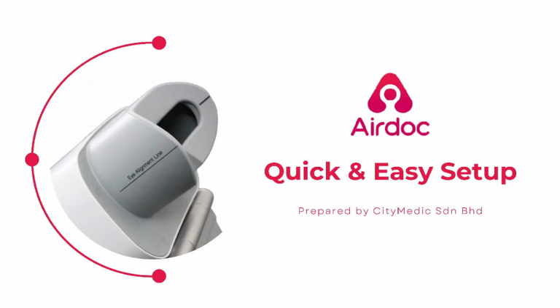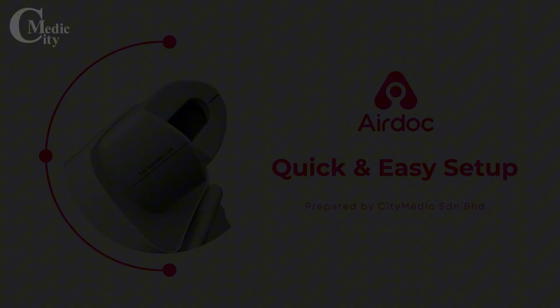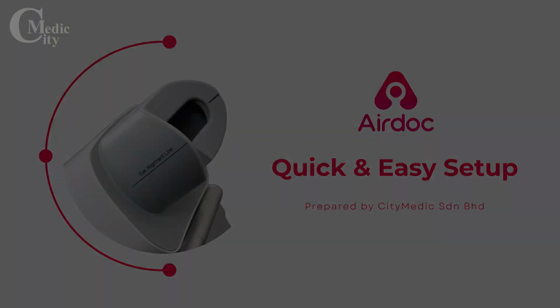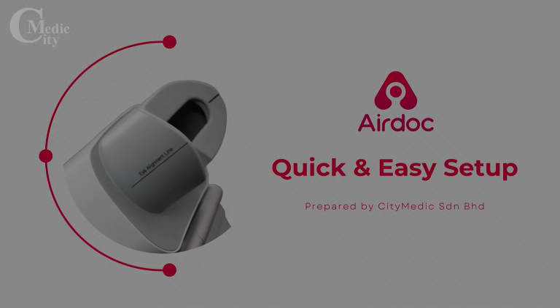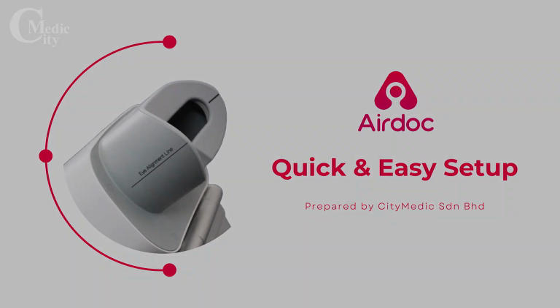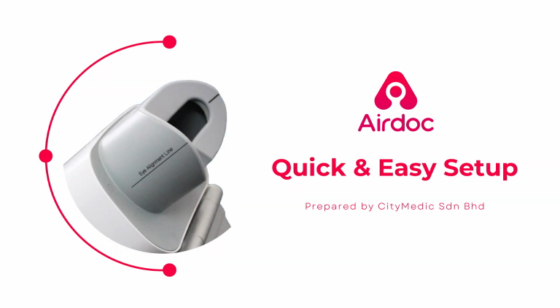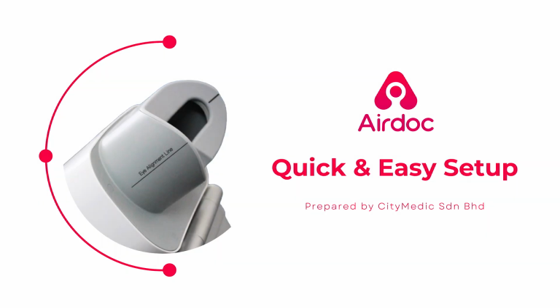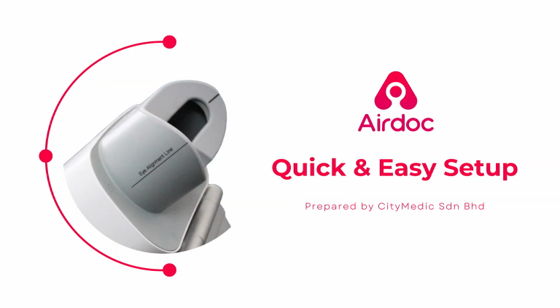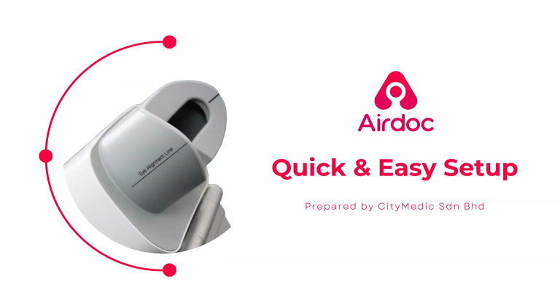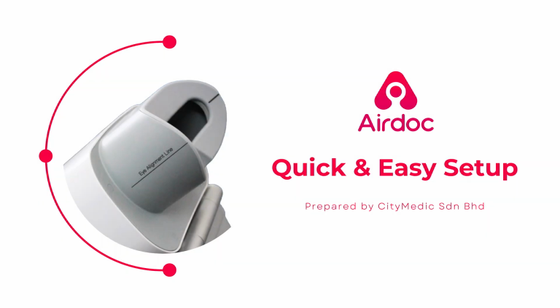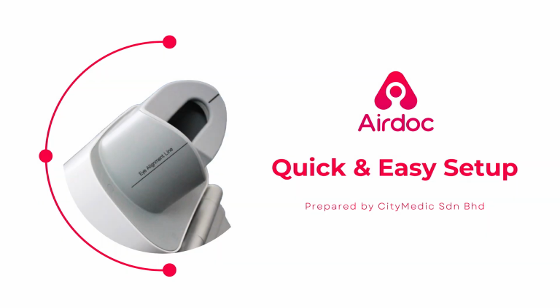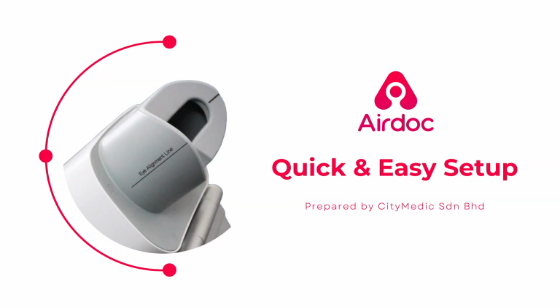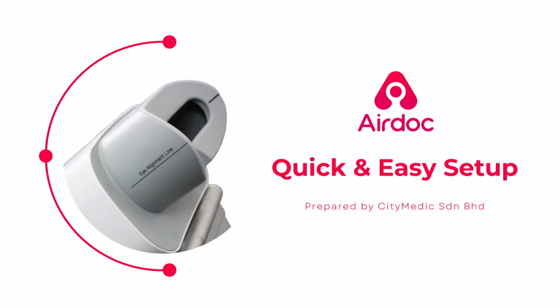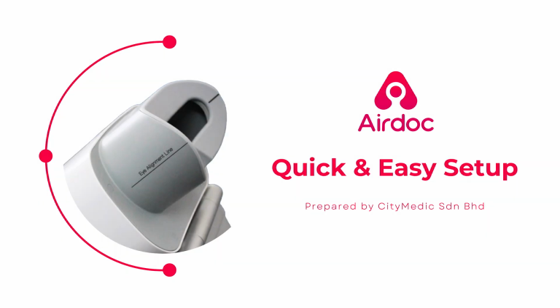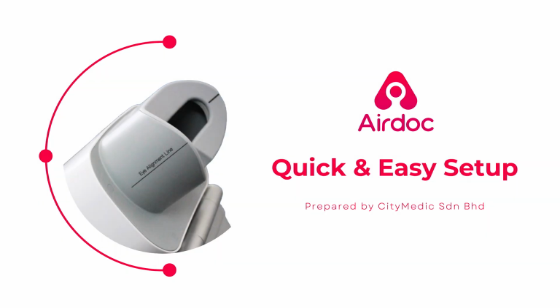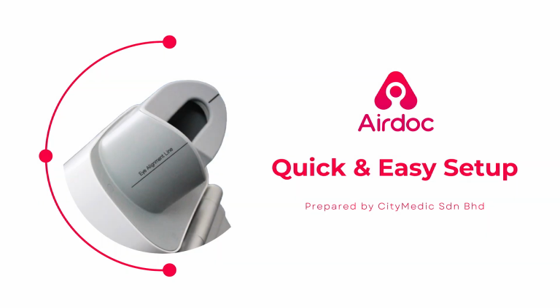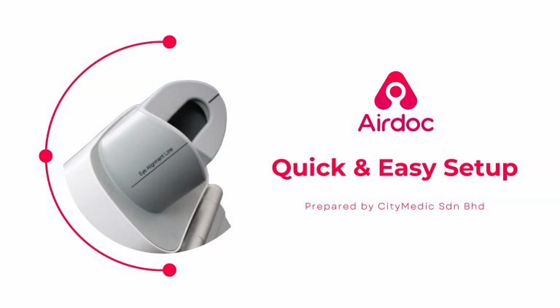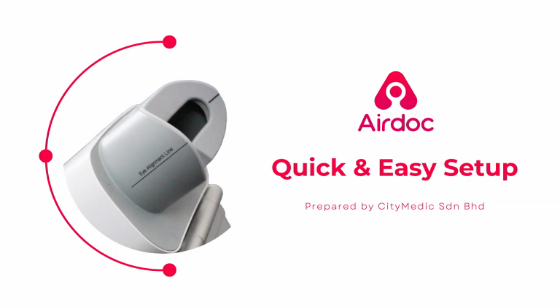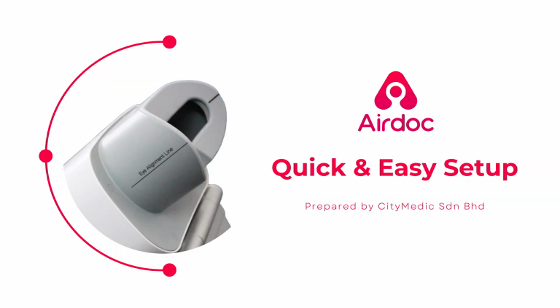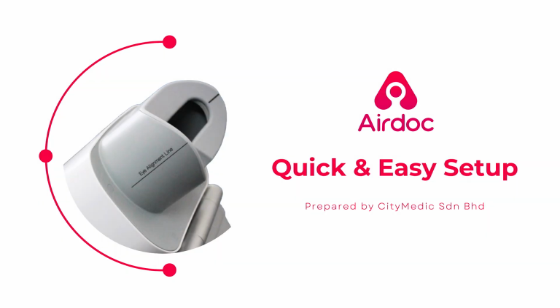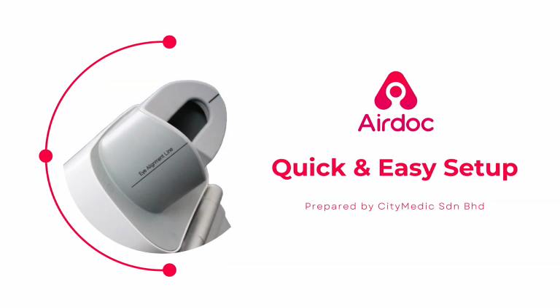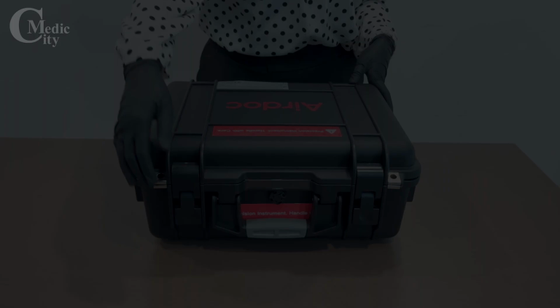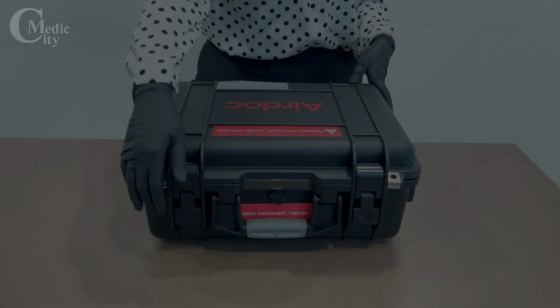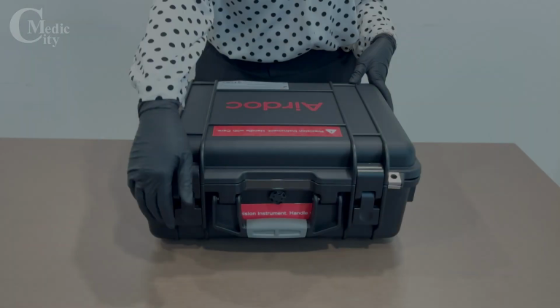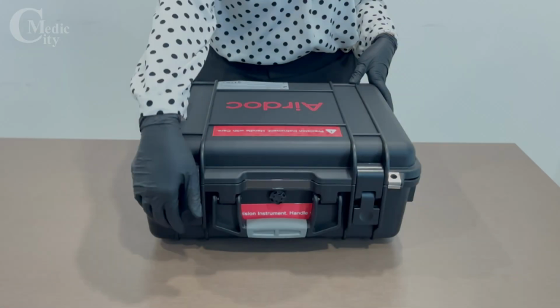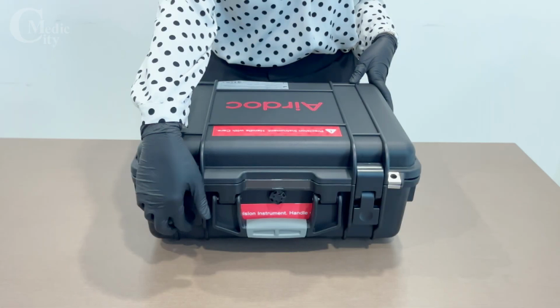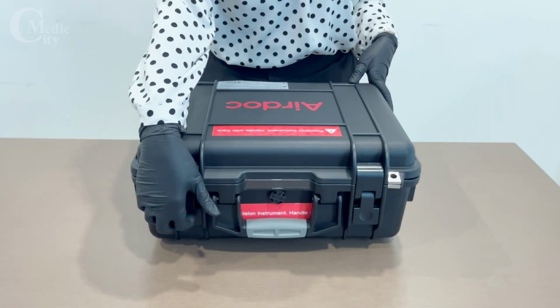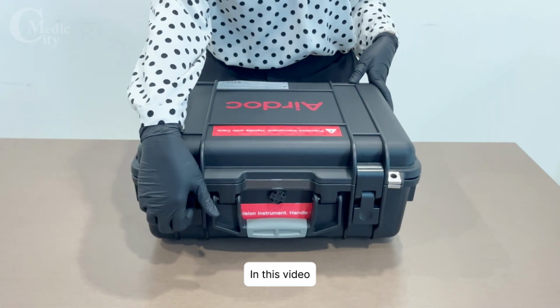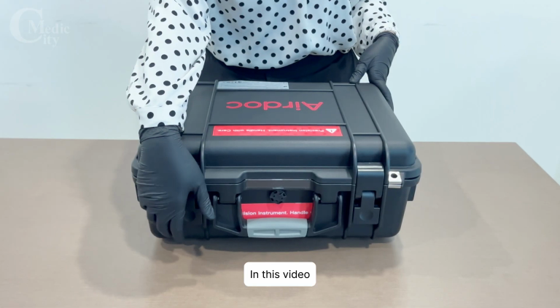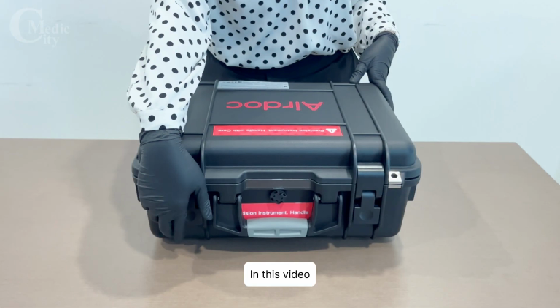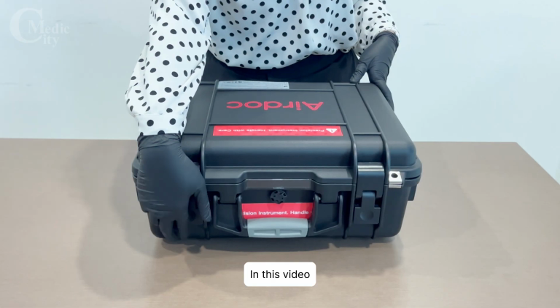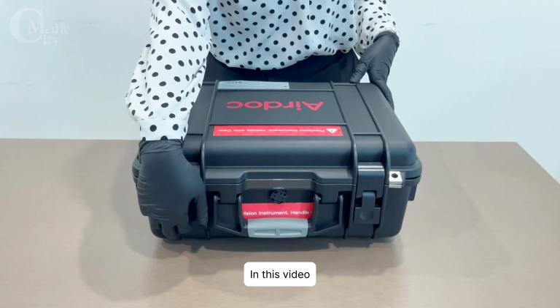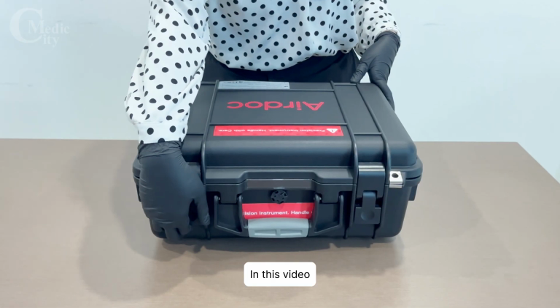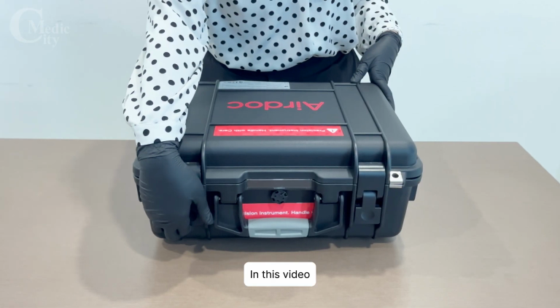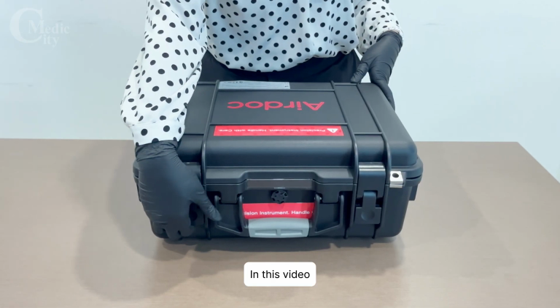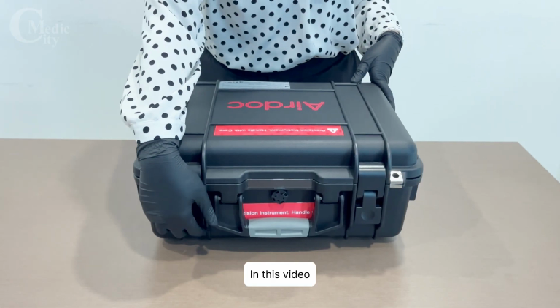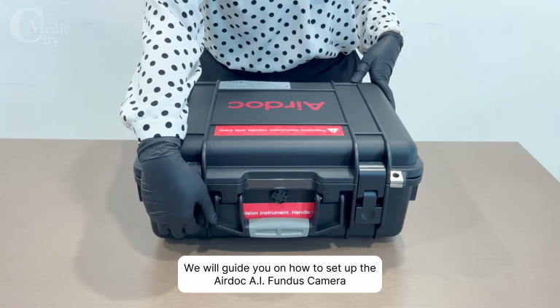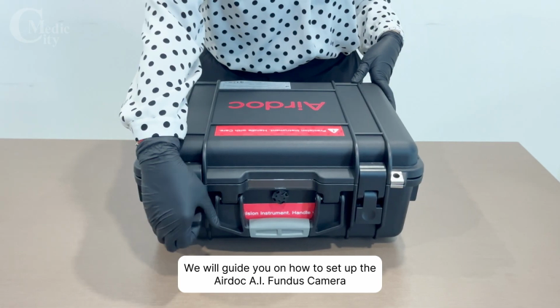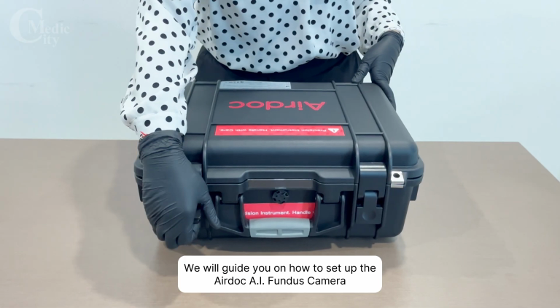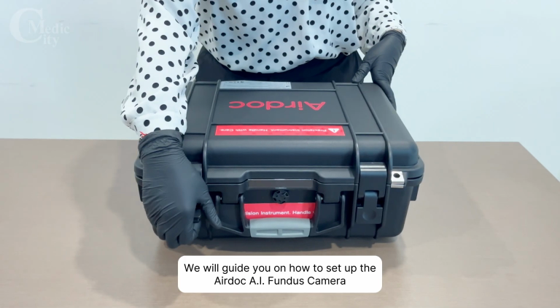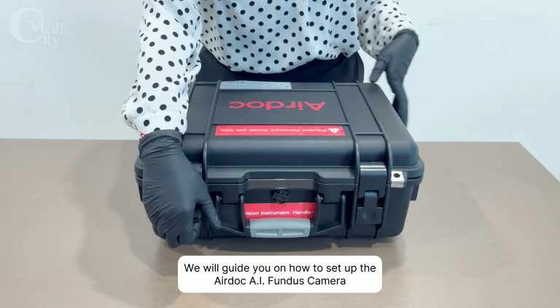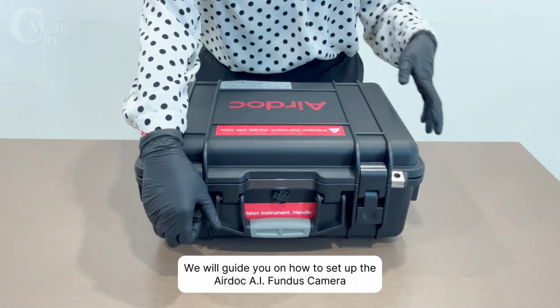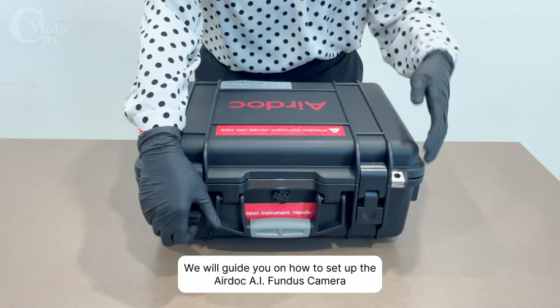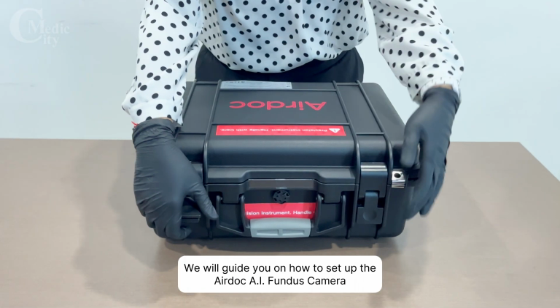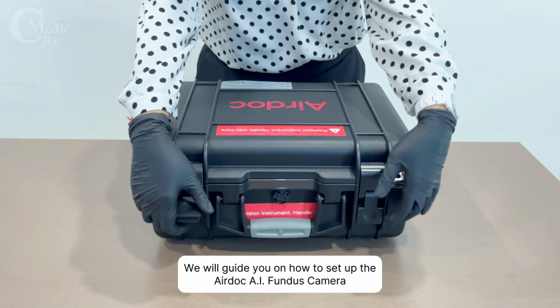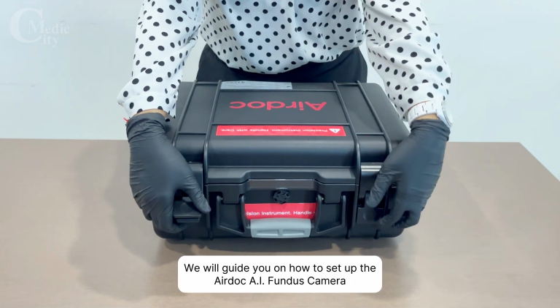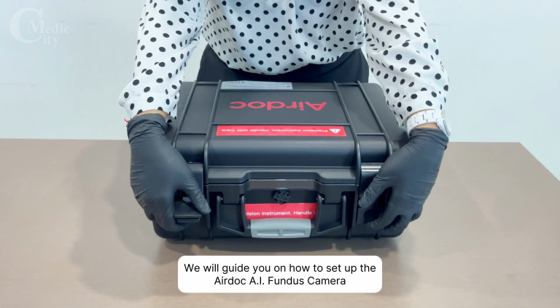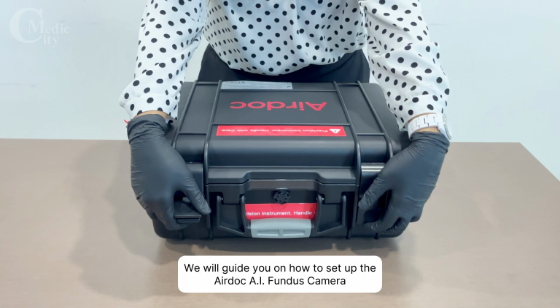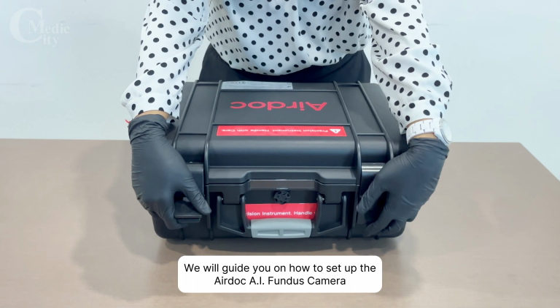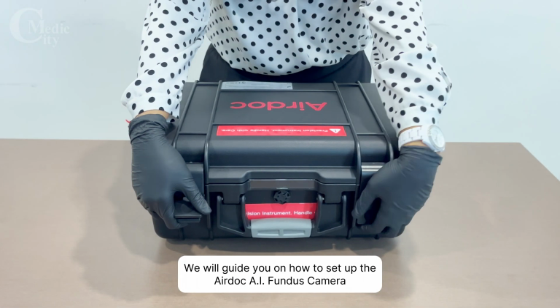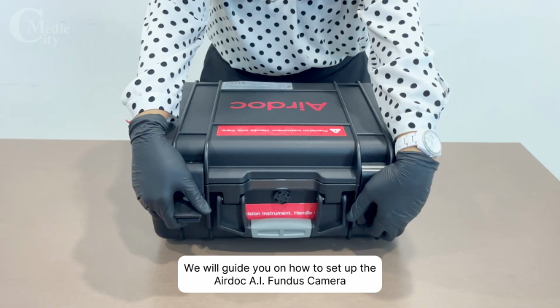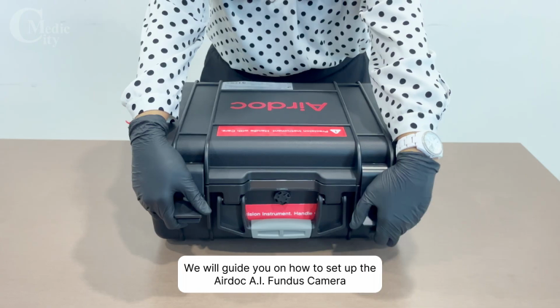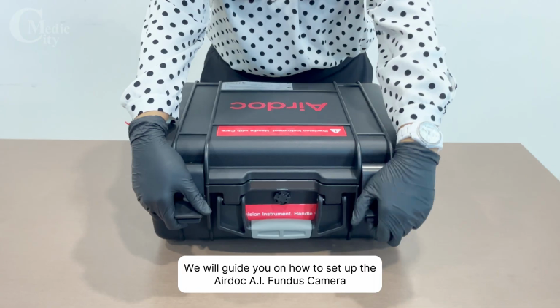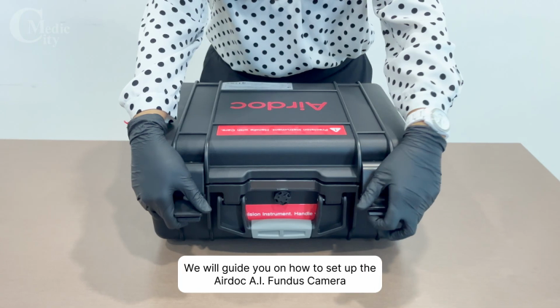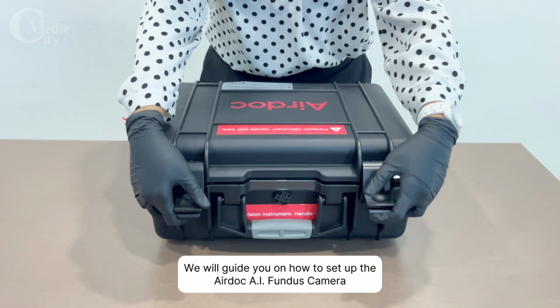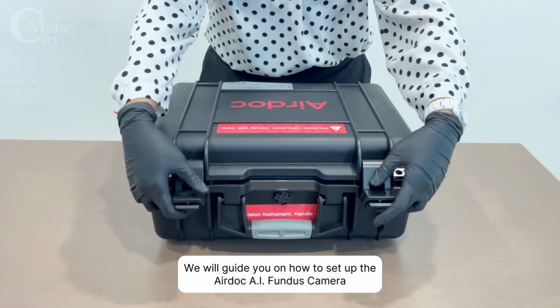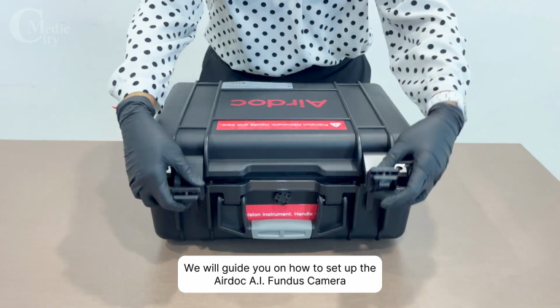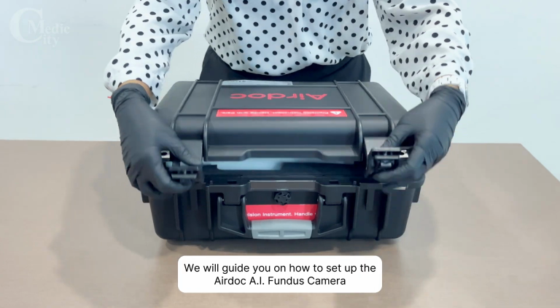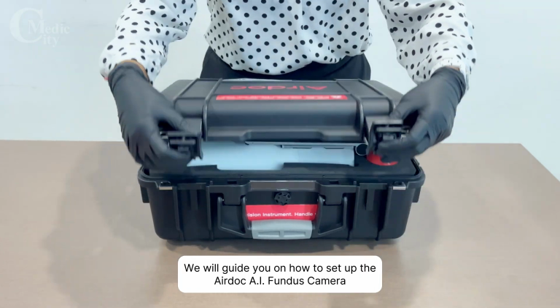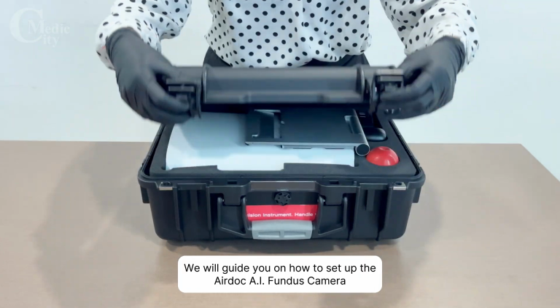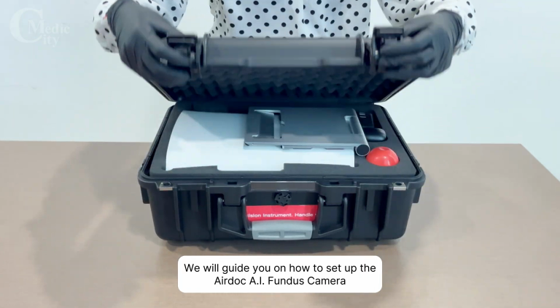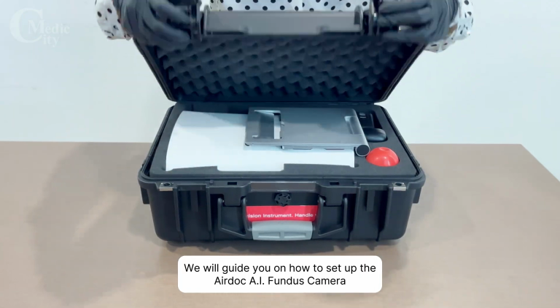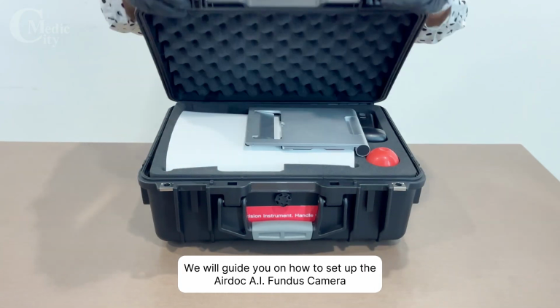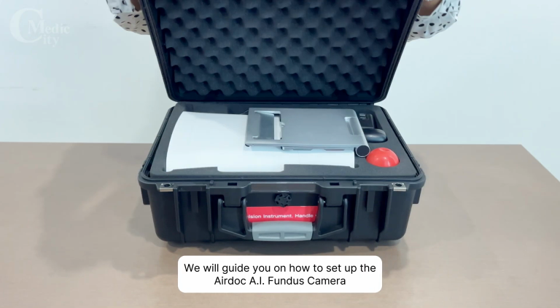Welcome to the AirDoc setup video. In this video, we will guide you on how to set up the AirDoc AI Fundus Camera.